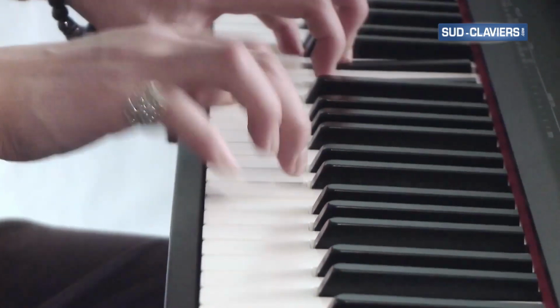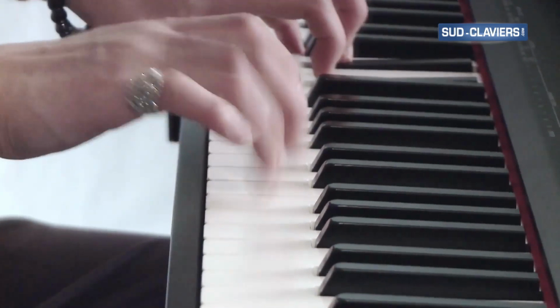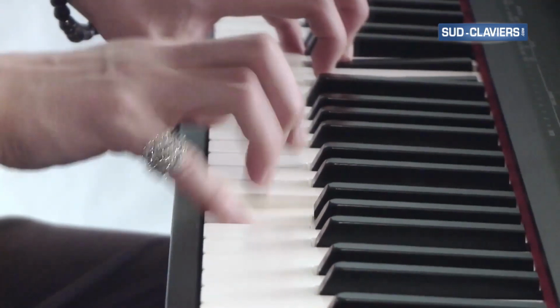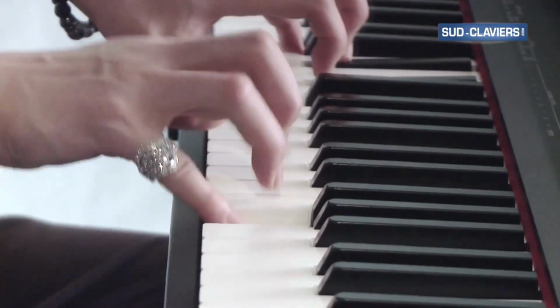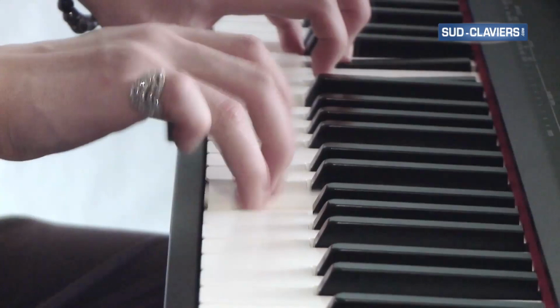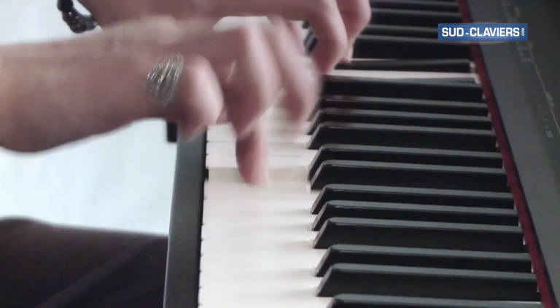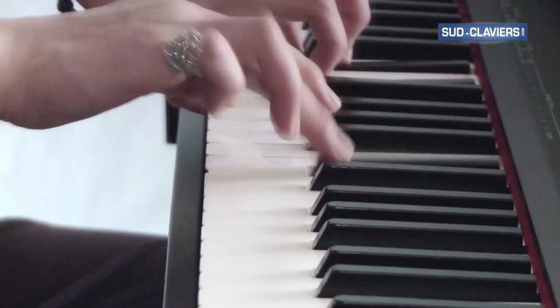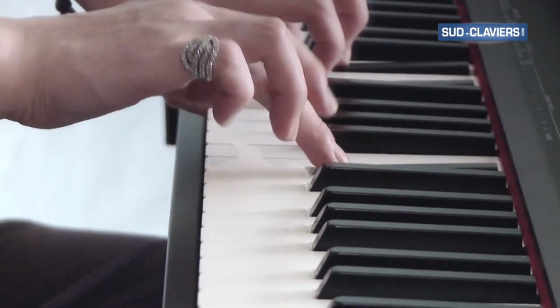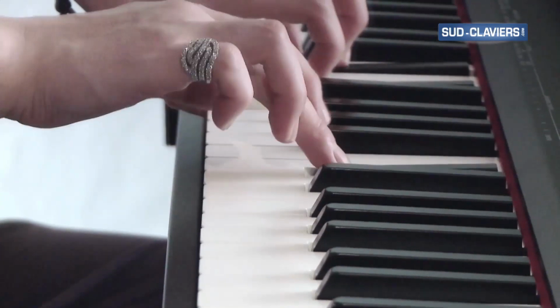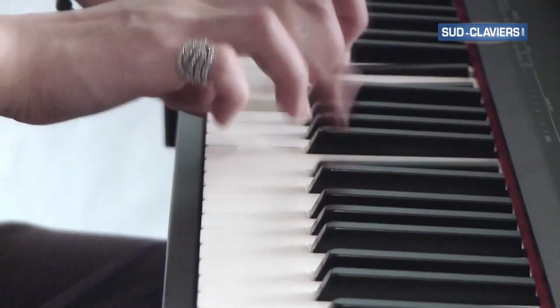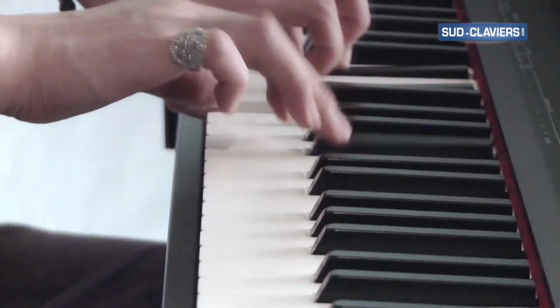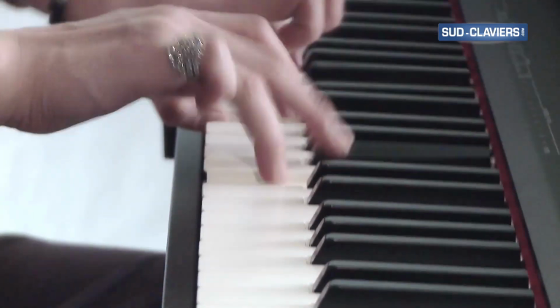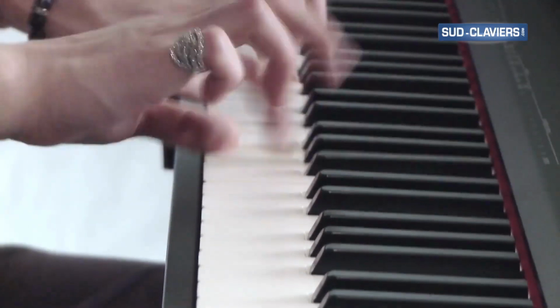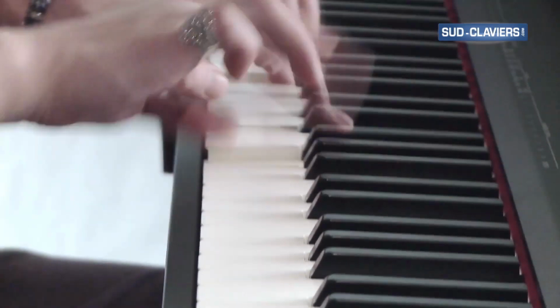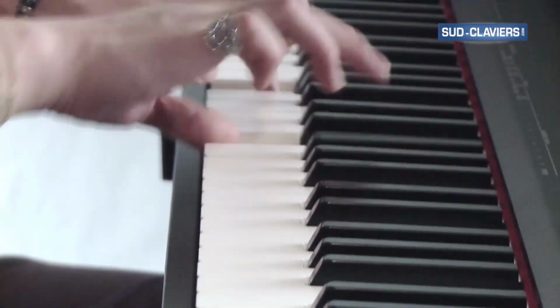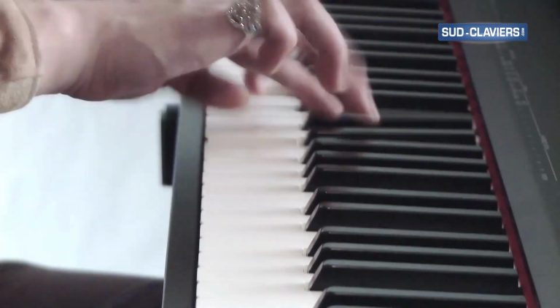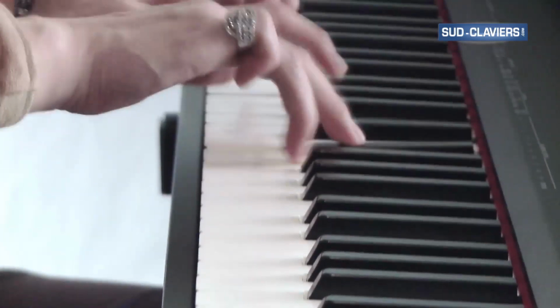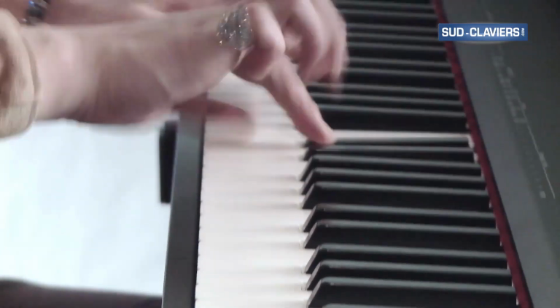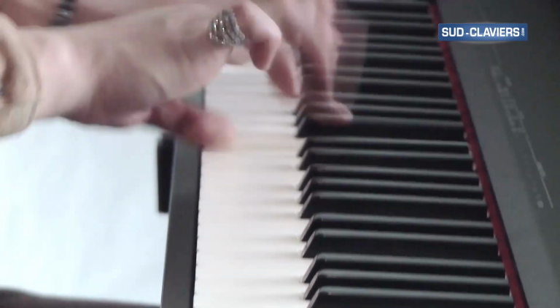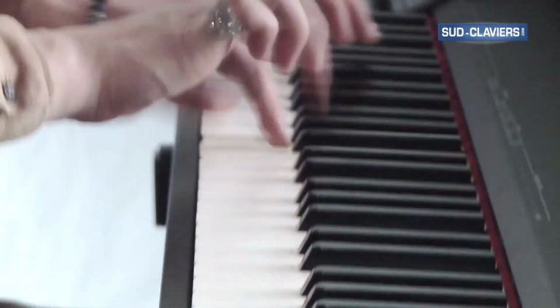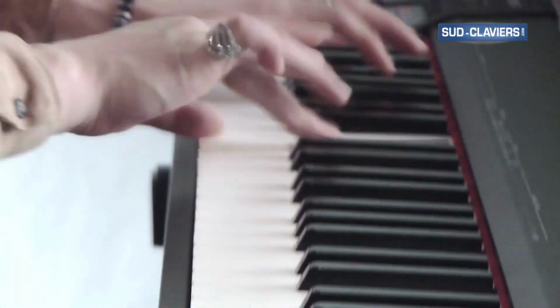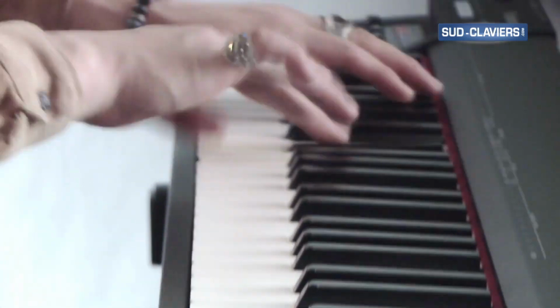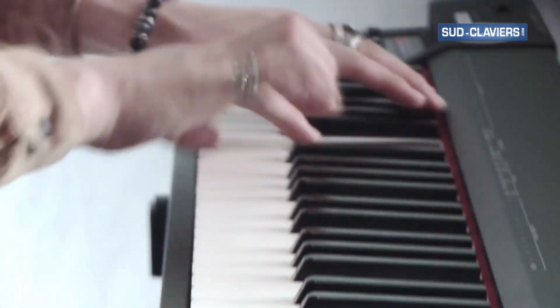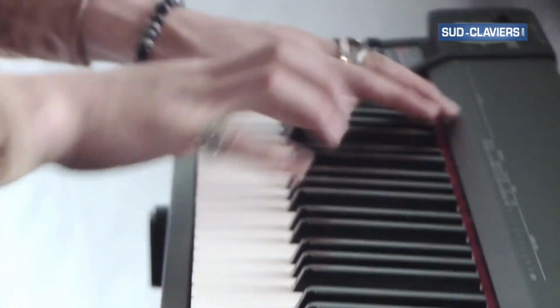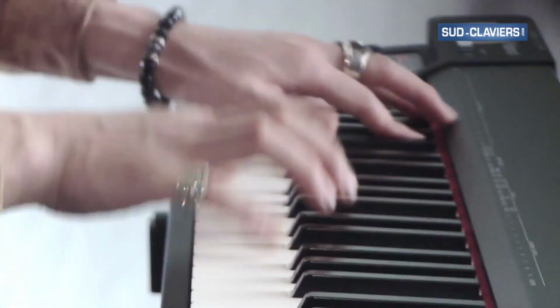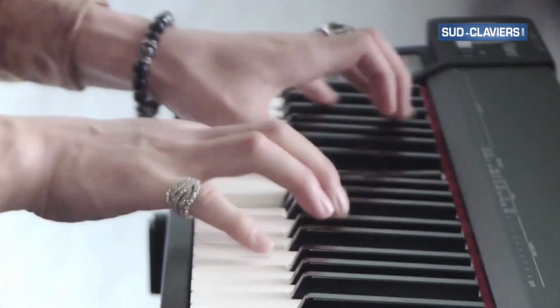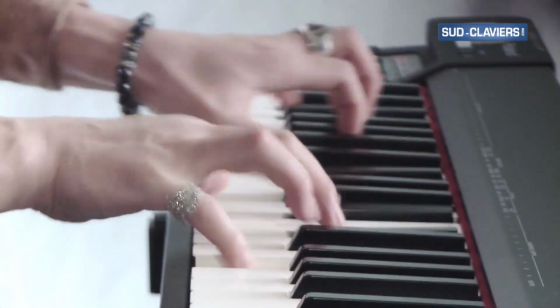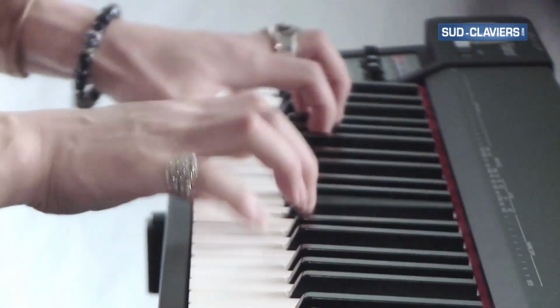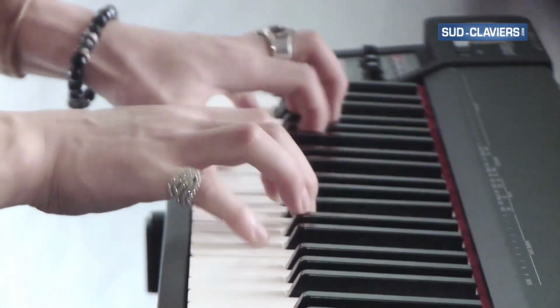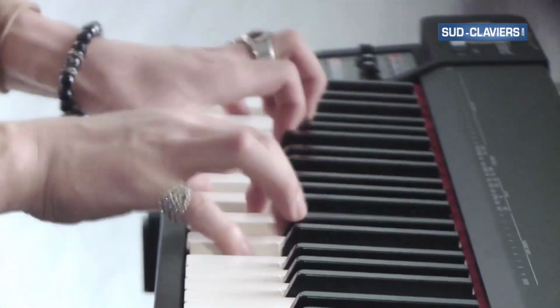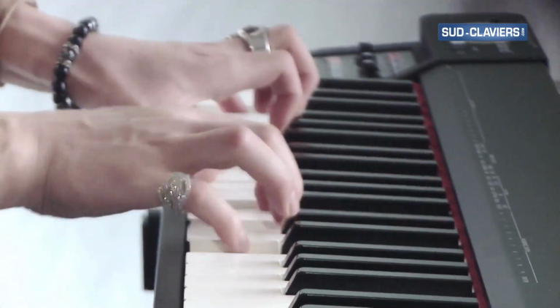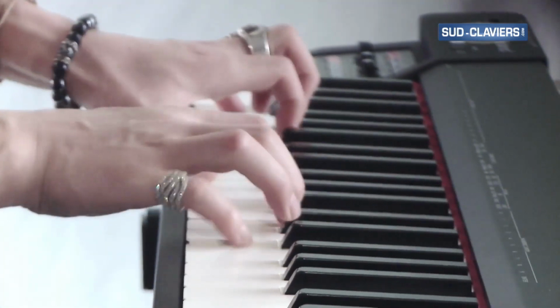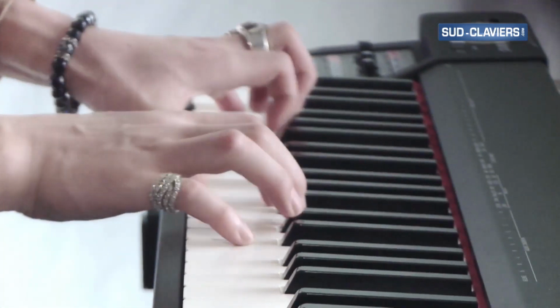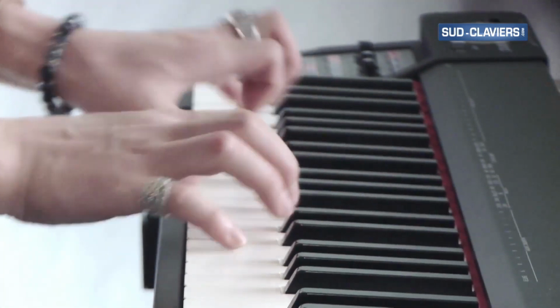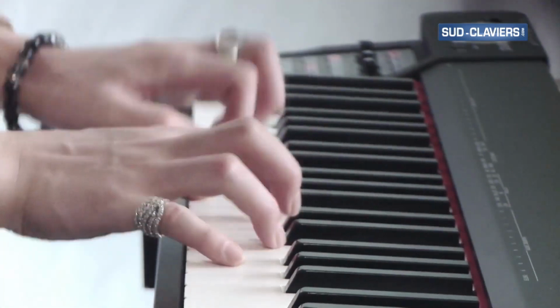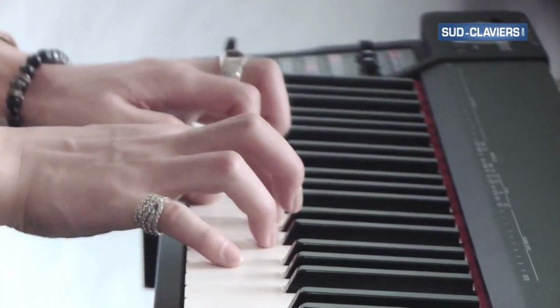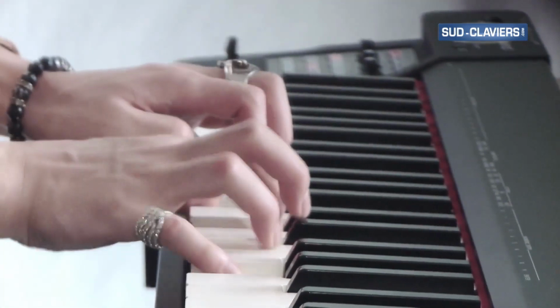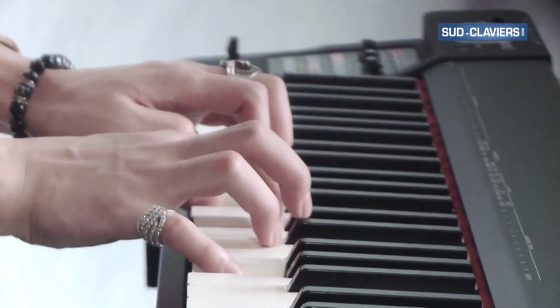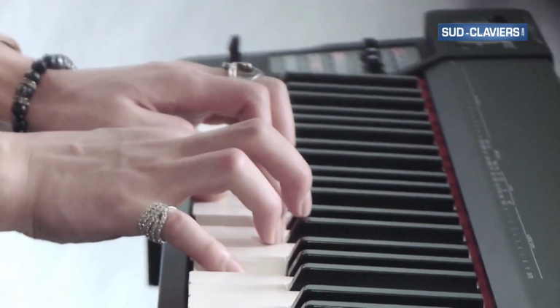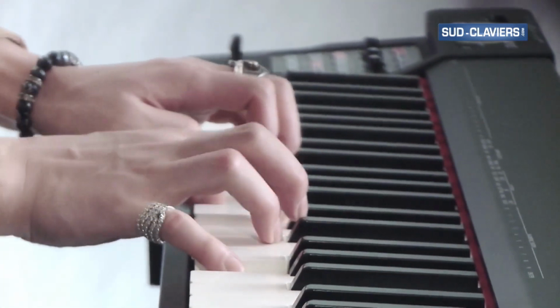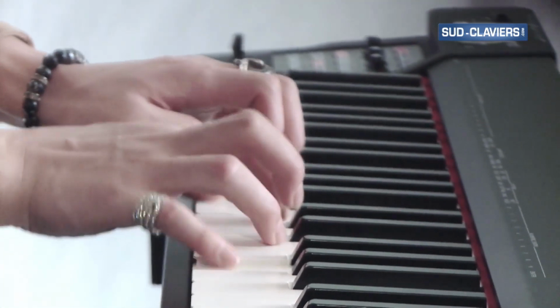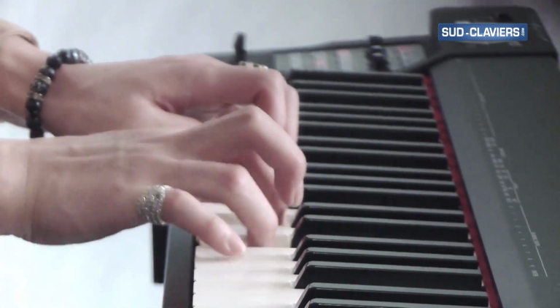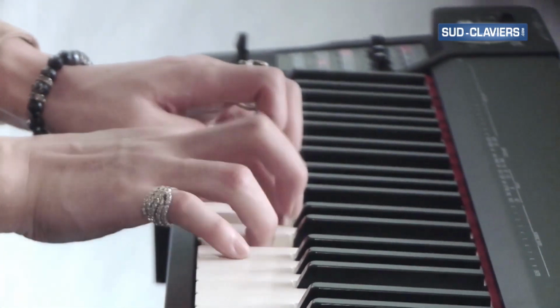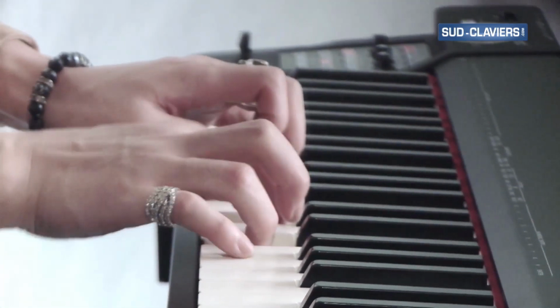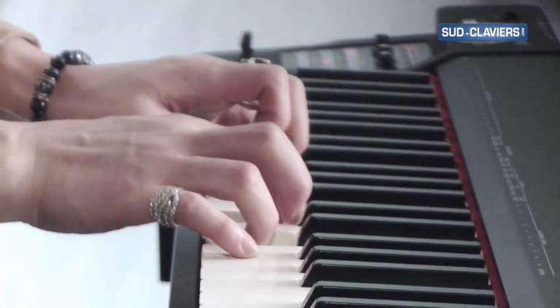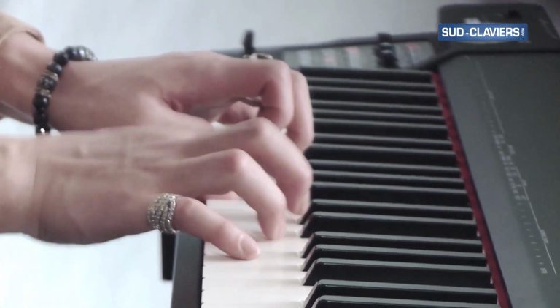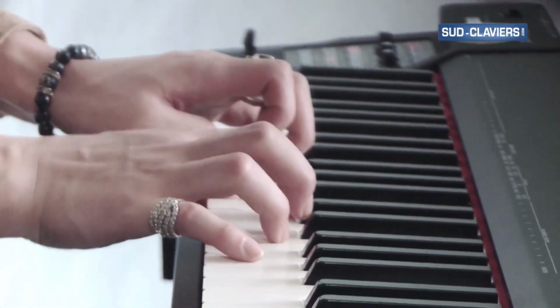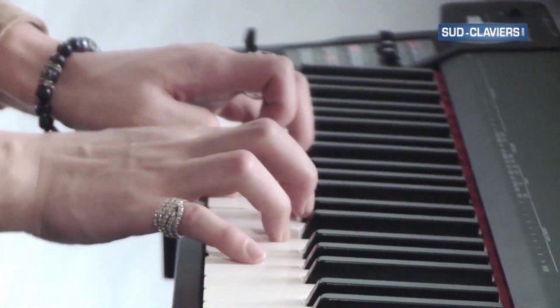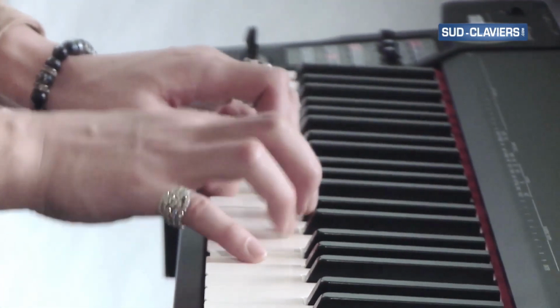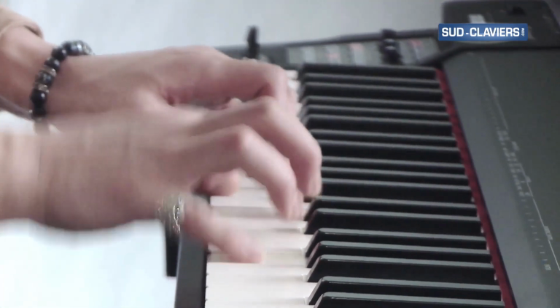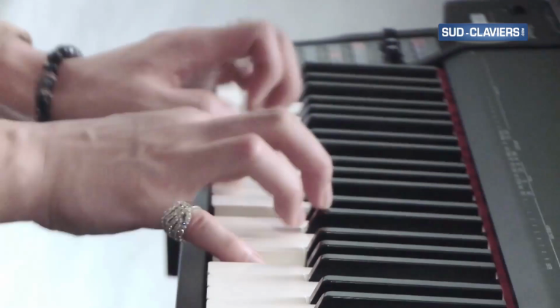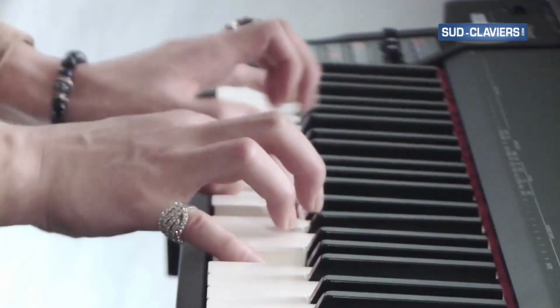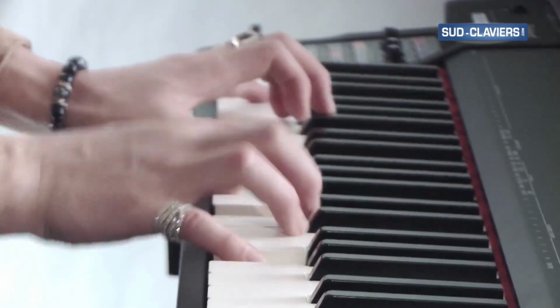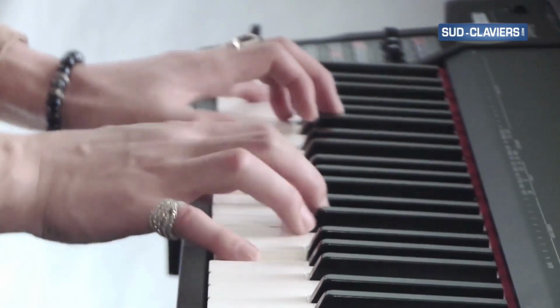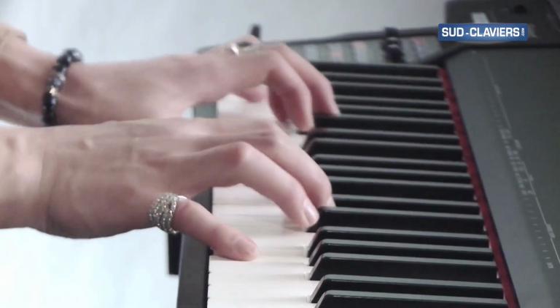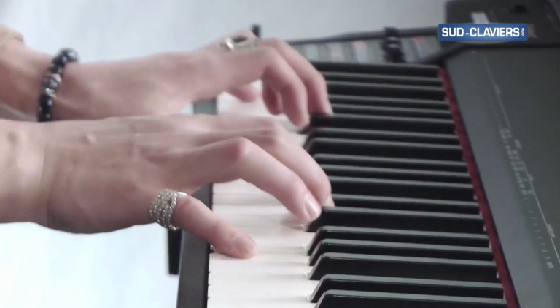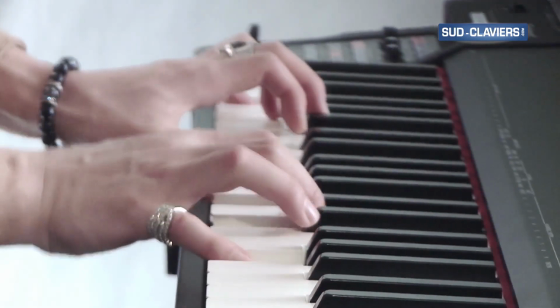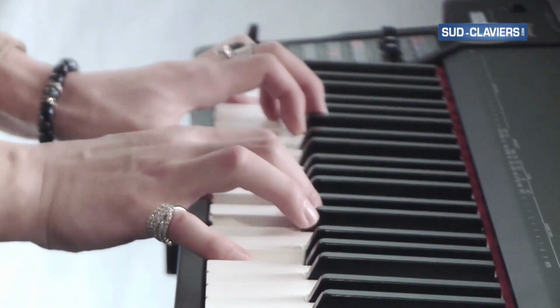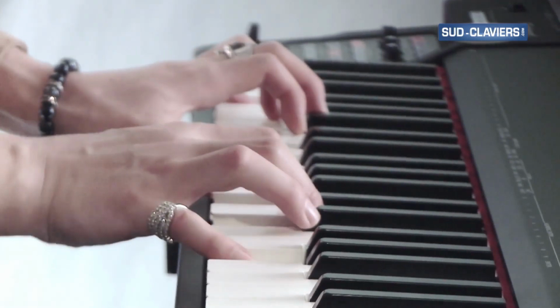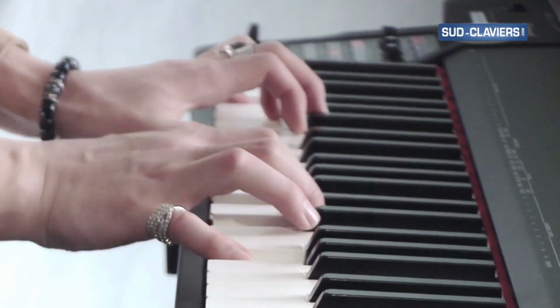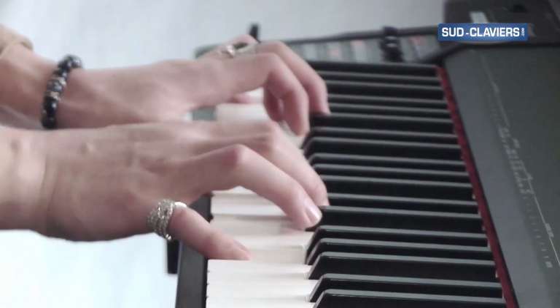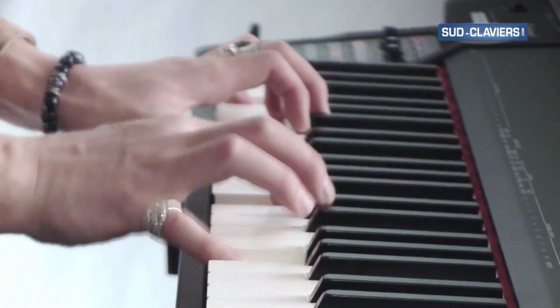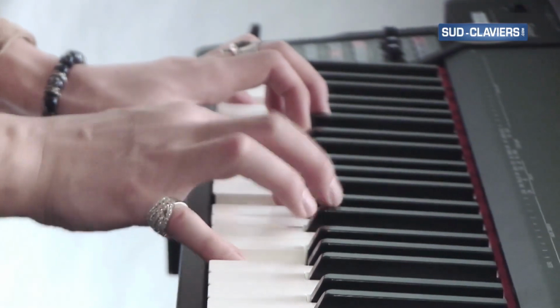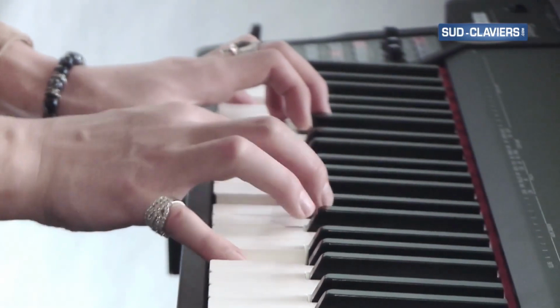The keyboard offers the feel, sensitivity, appearance, and texture of our flagship pianos.